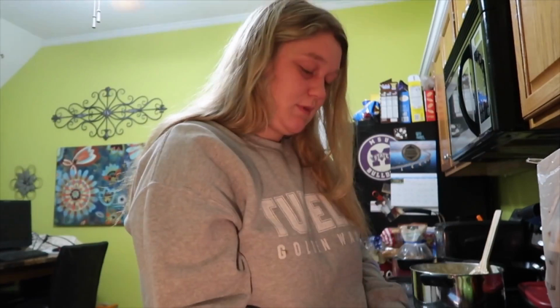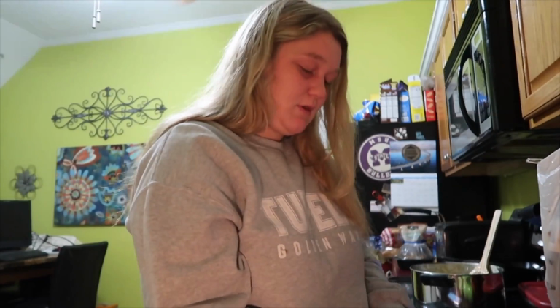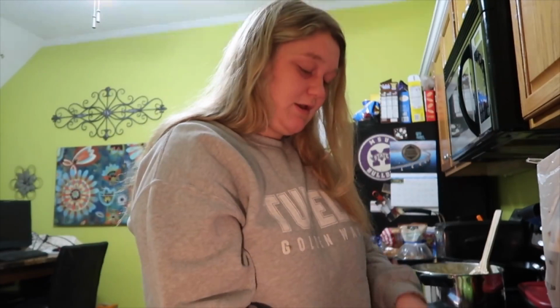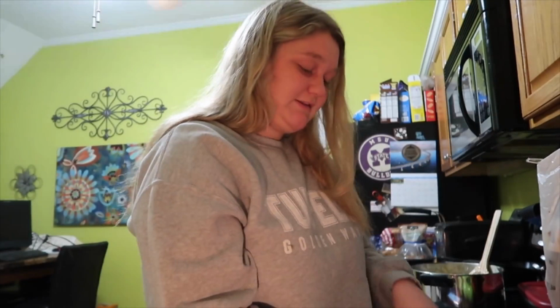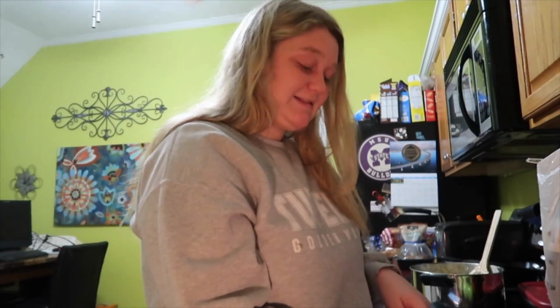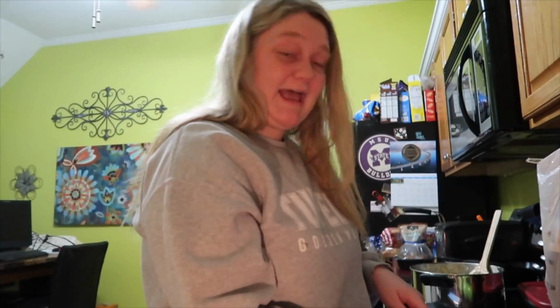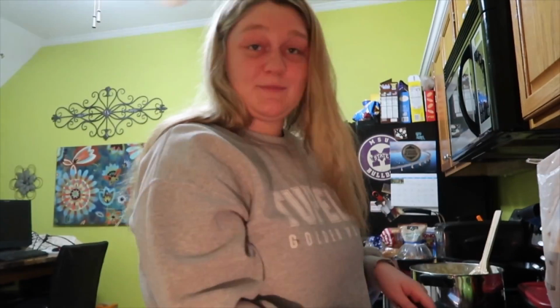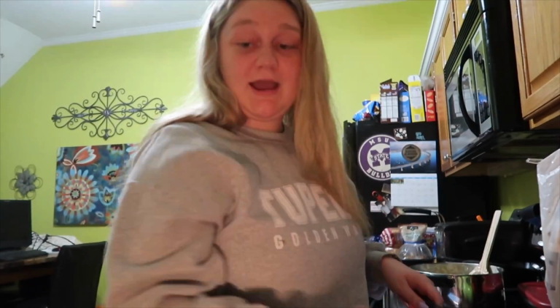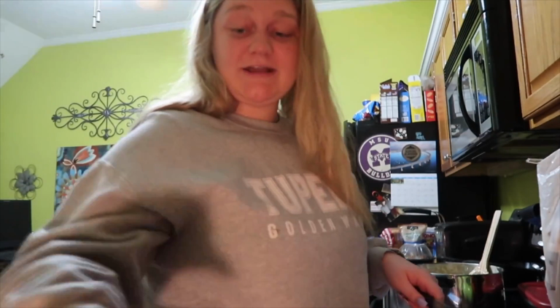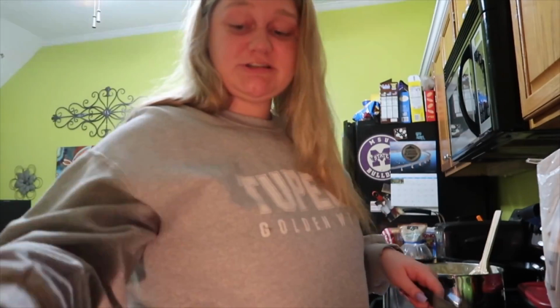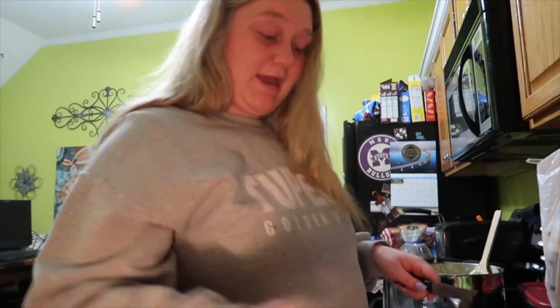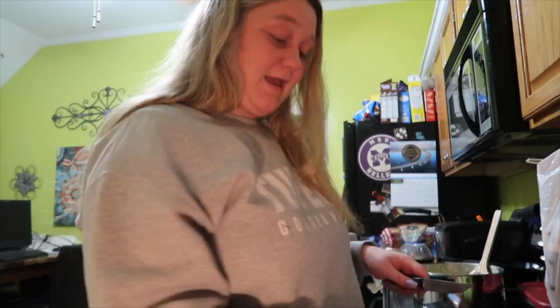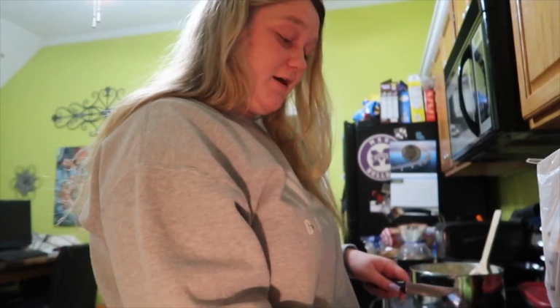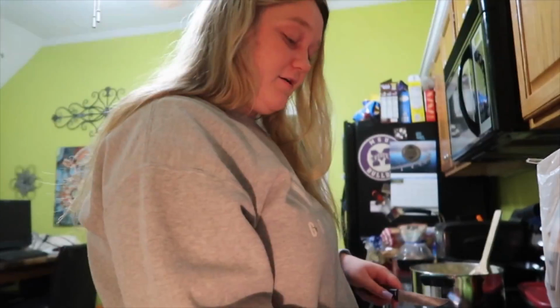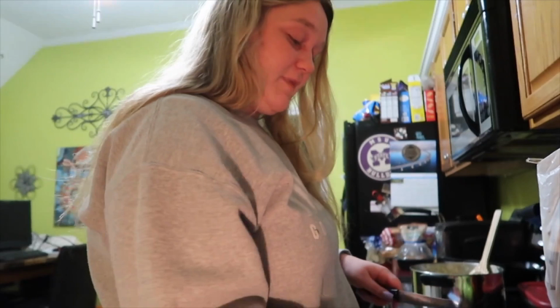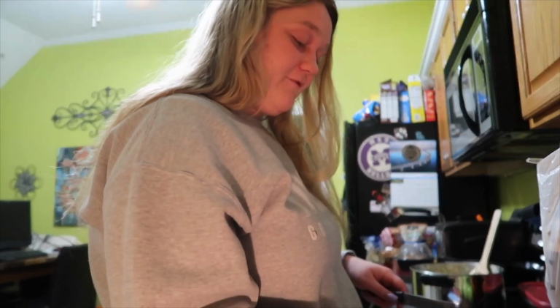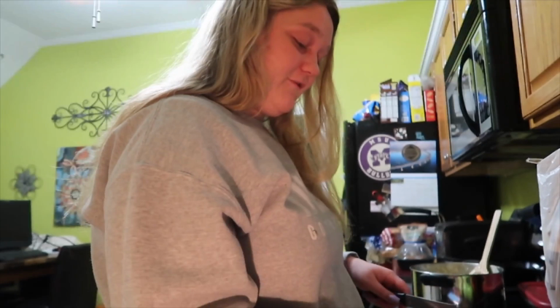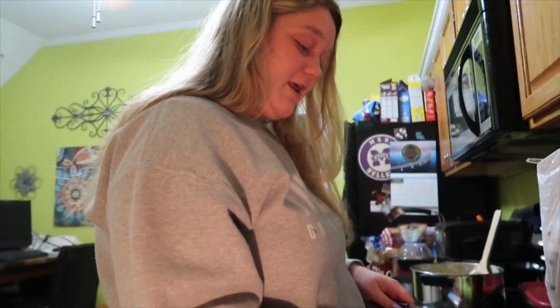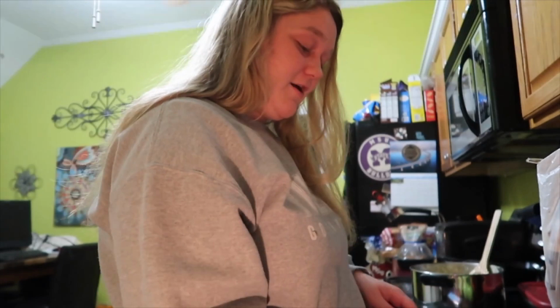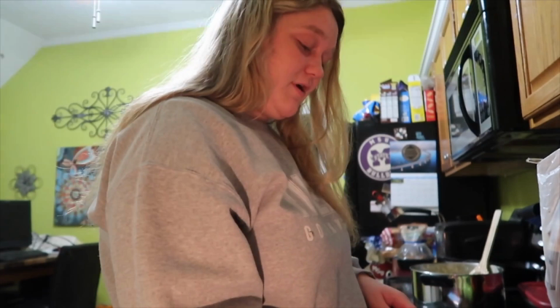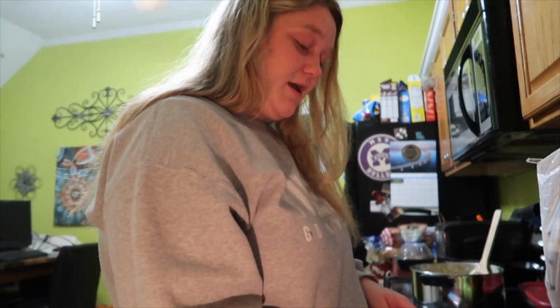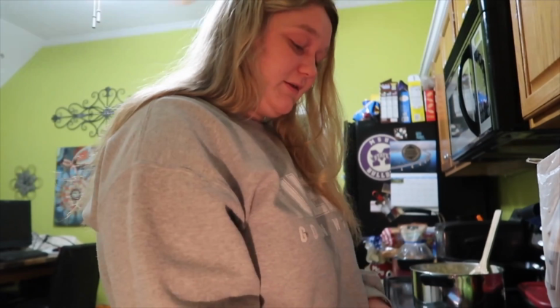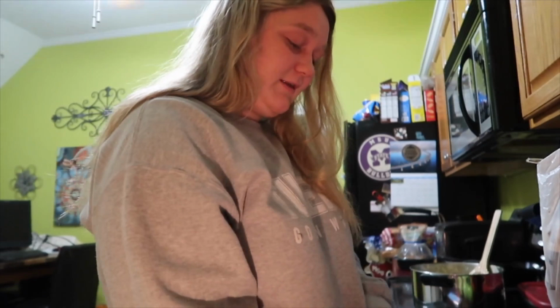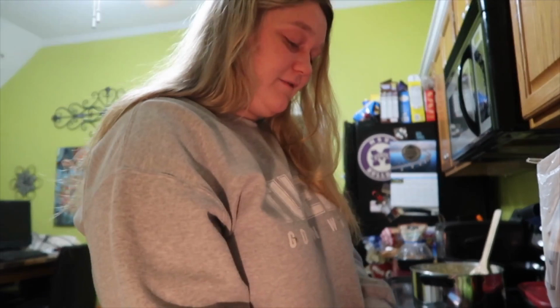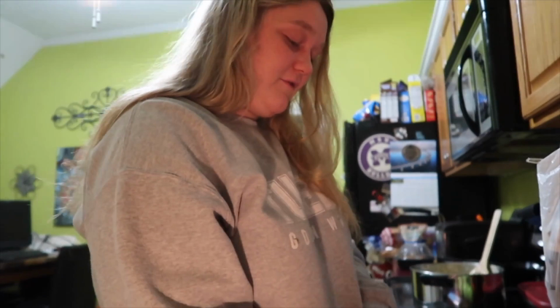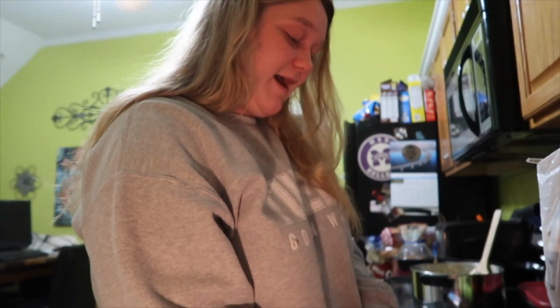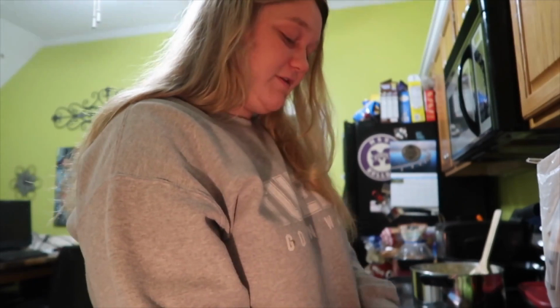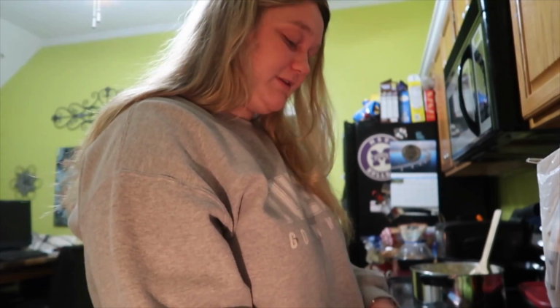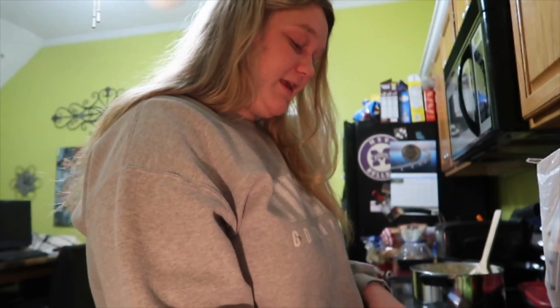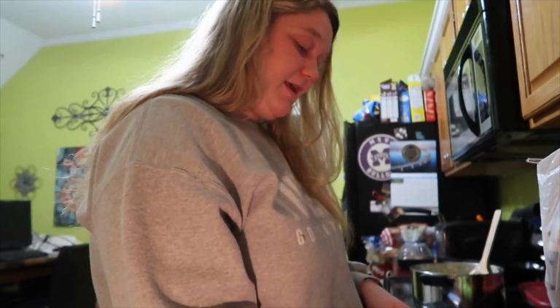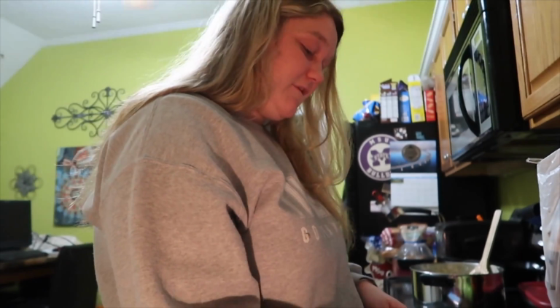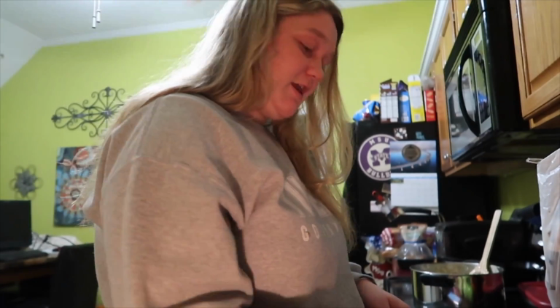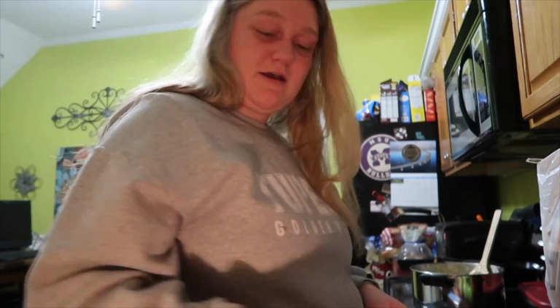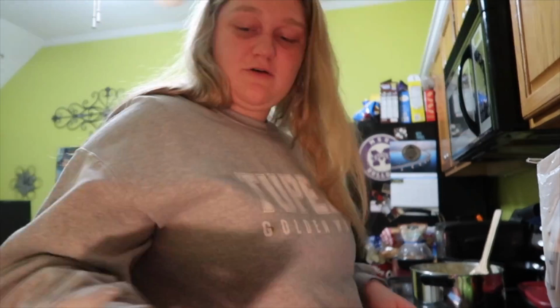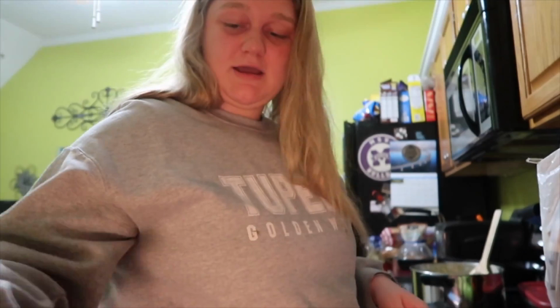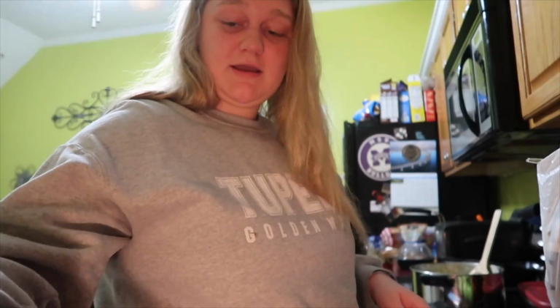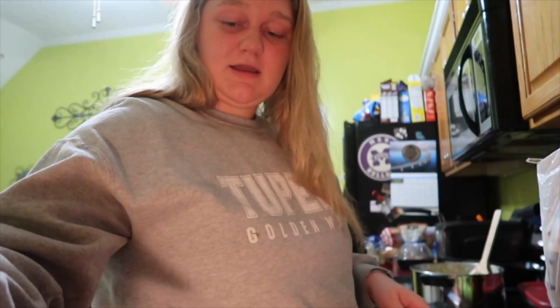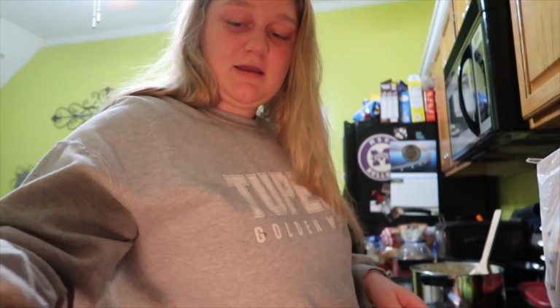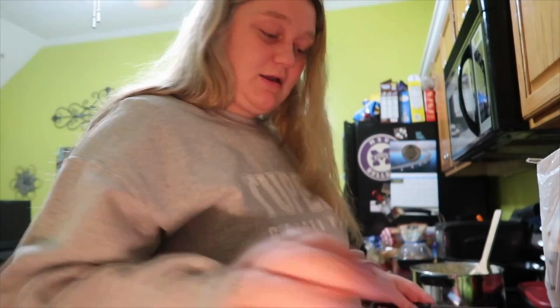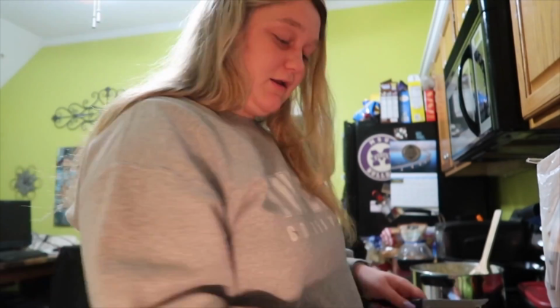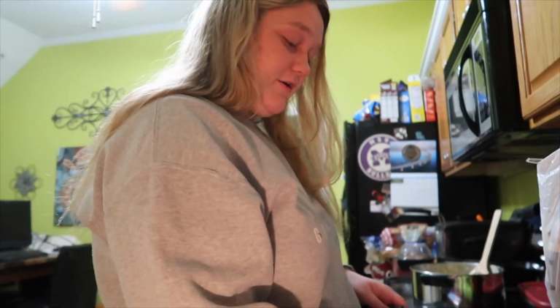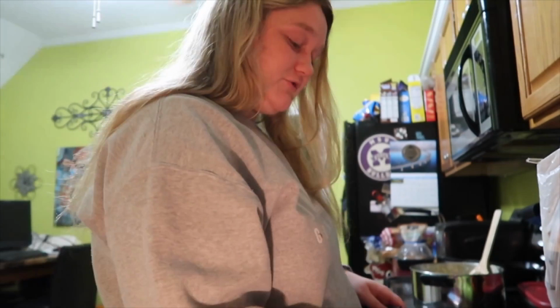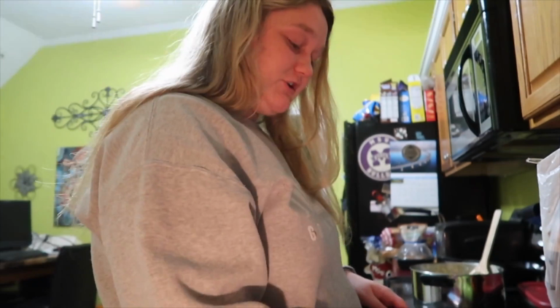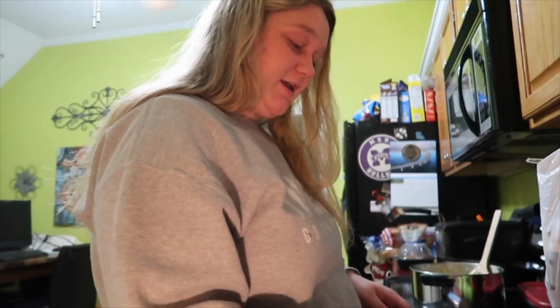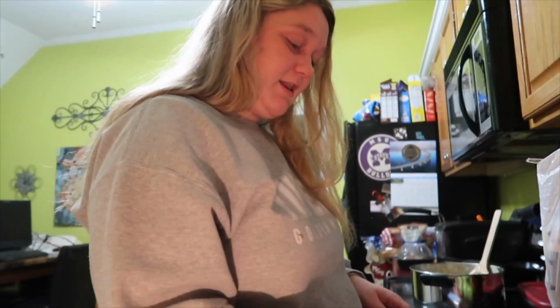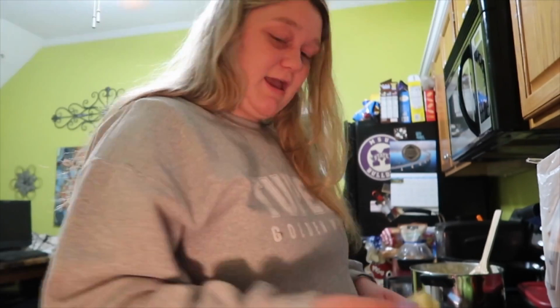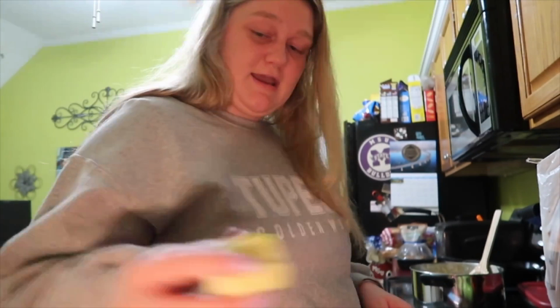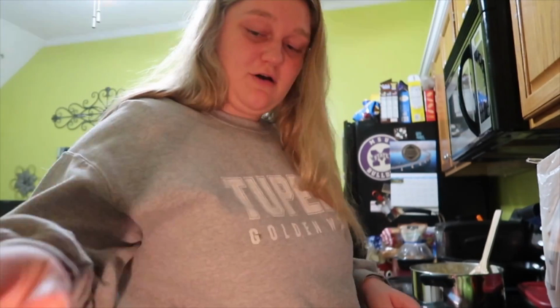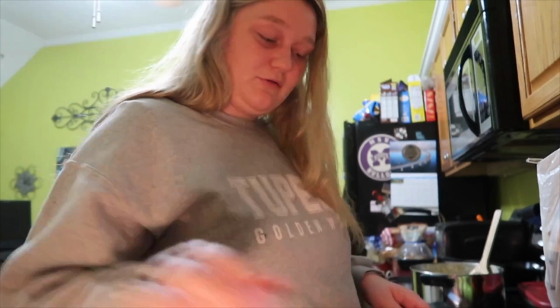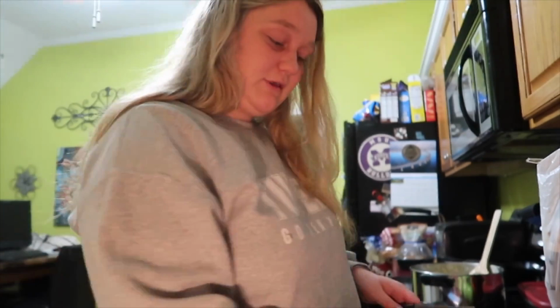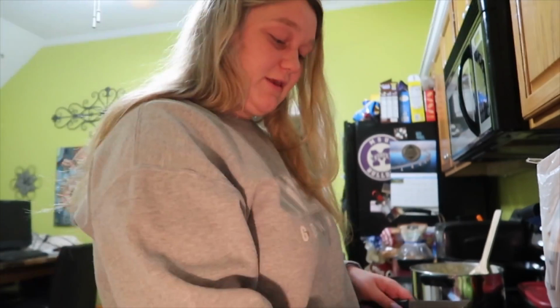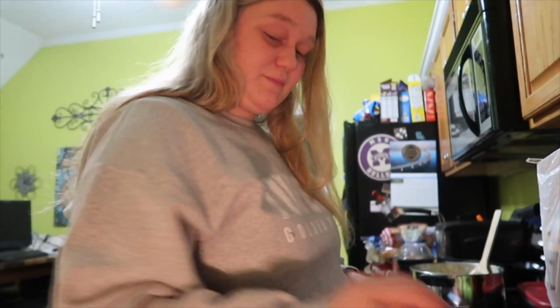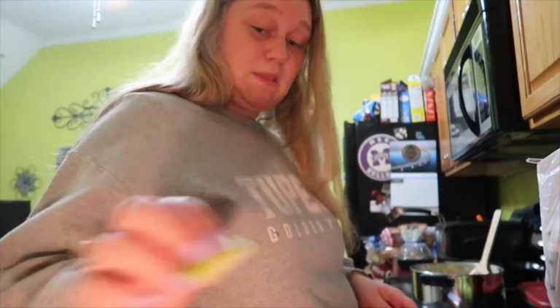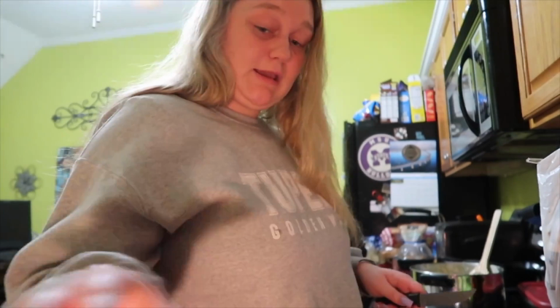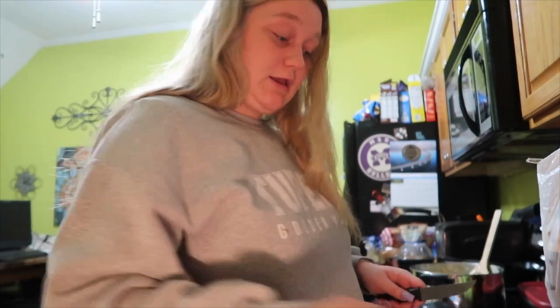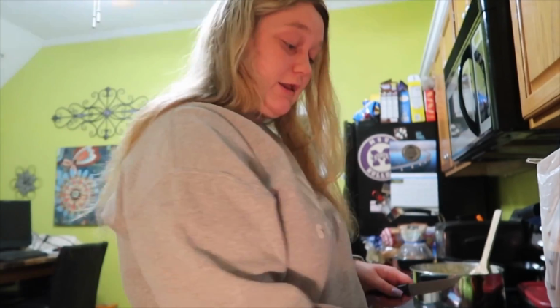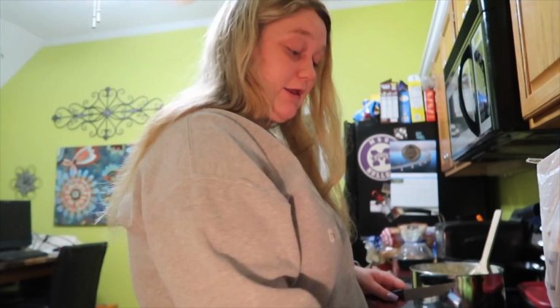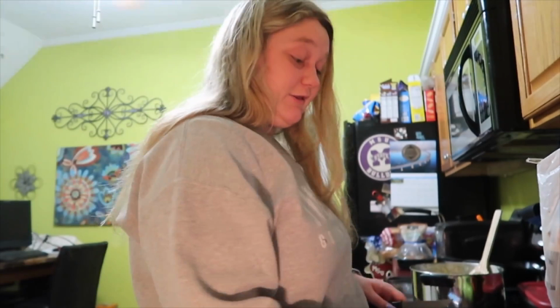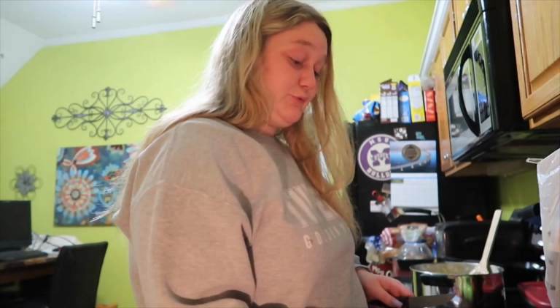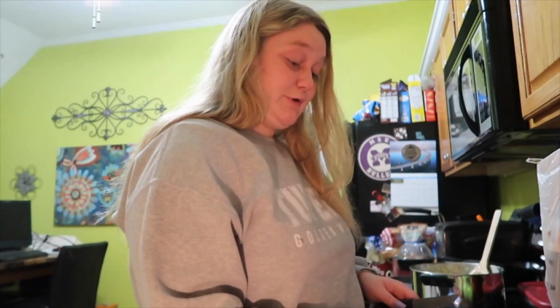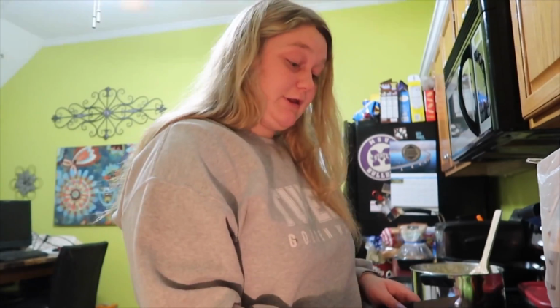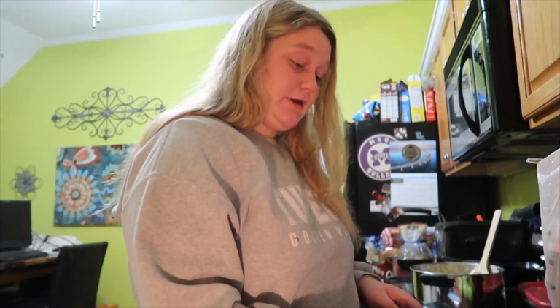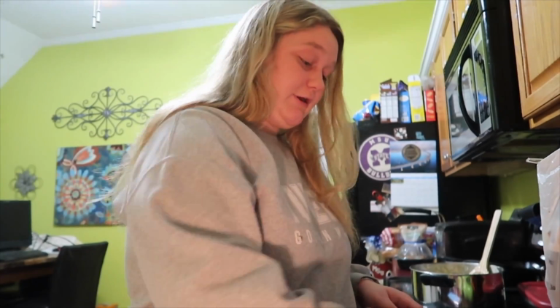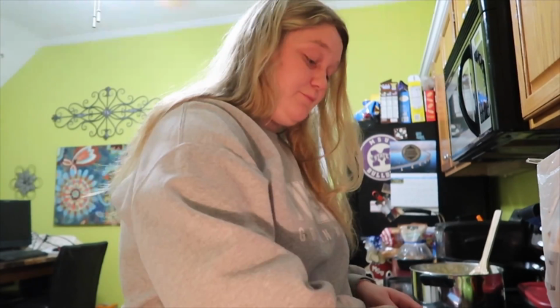This is the same night I just made an alfredo, so if you haven't seen that video go check it out — it is really good.